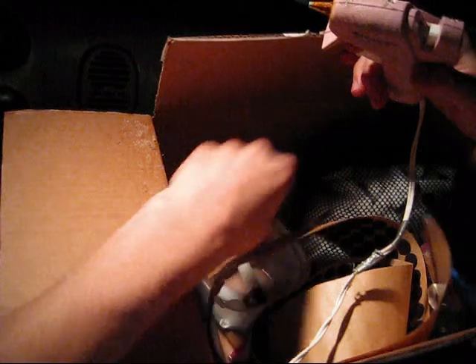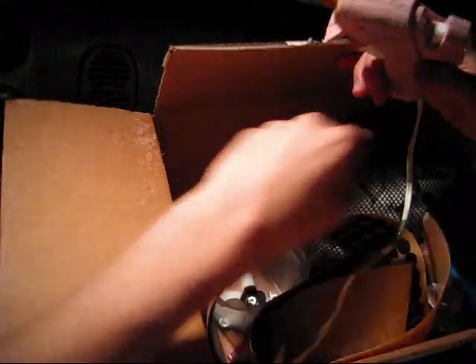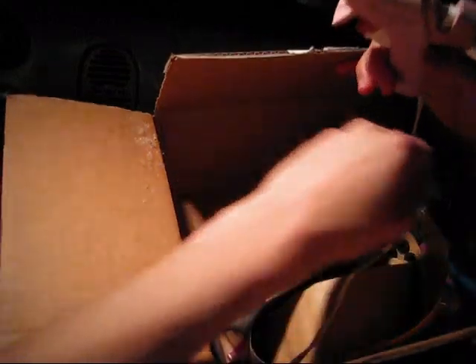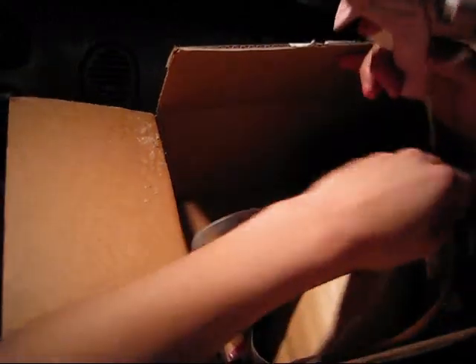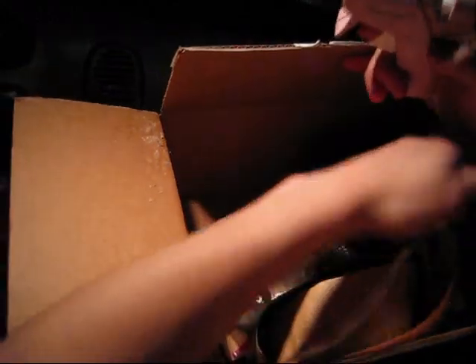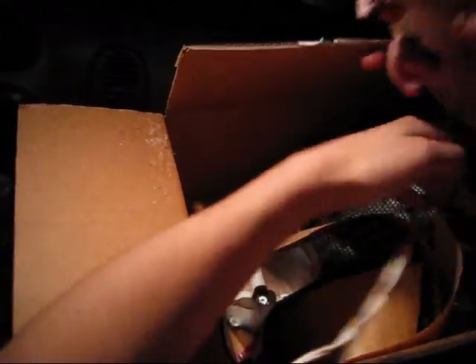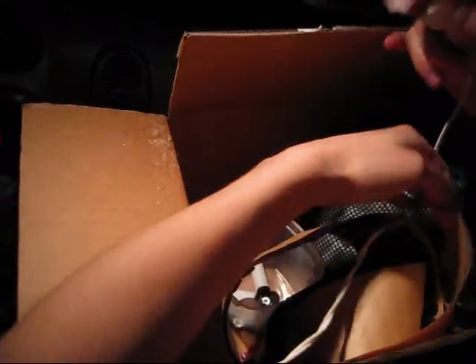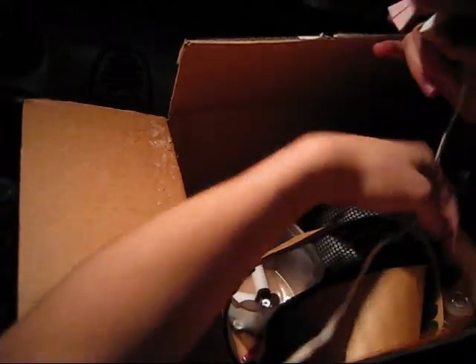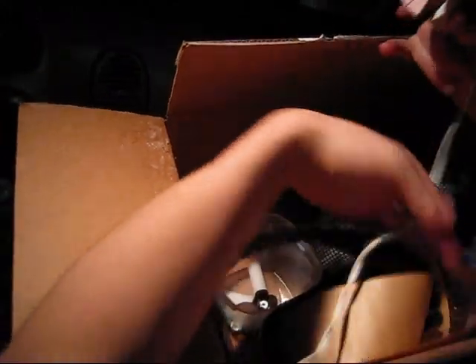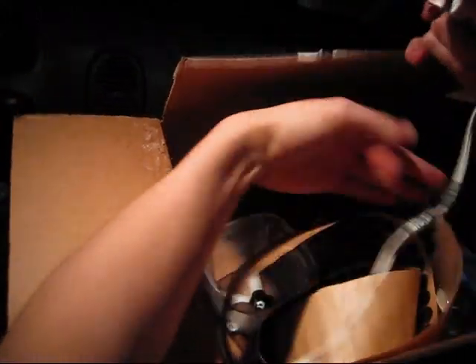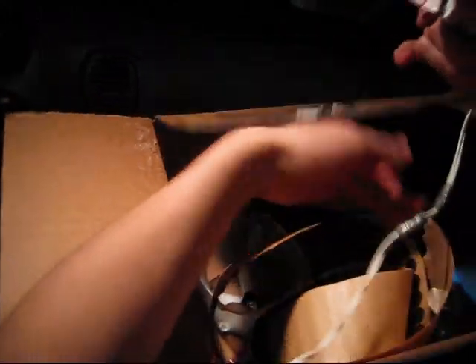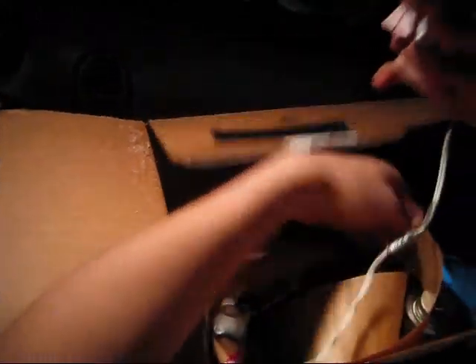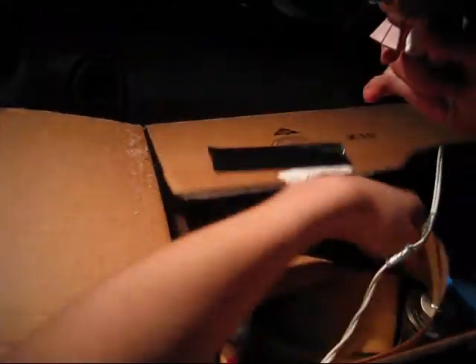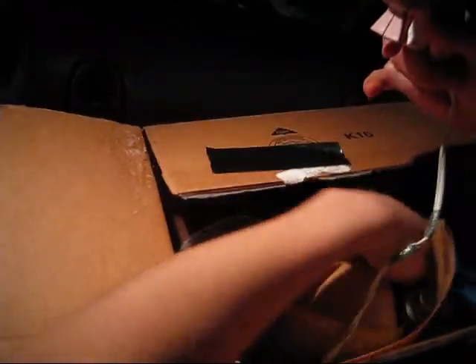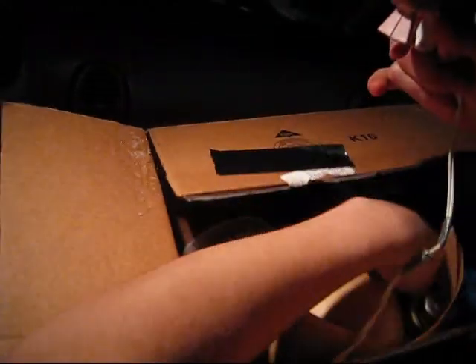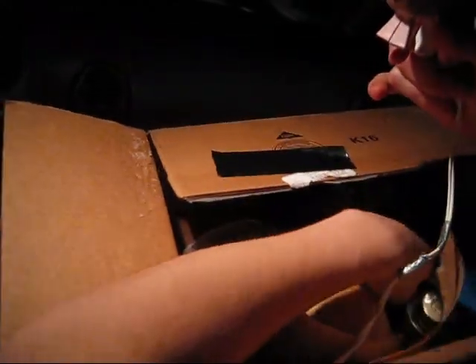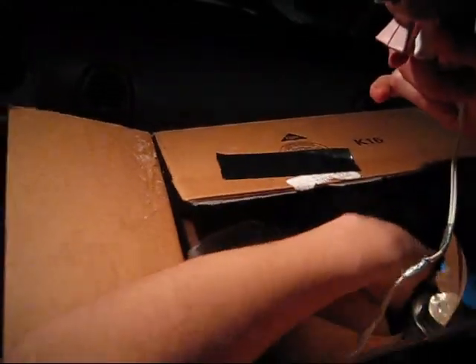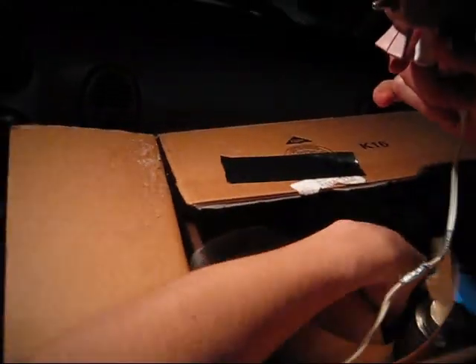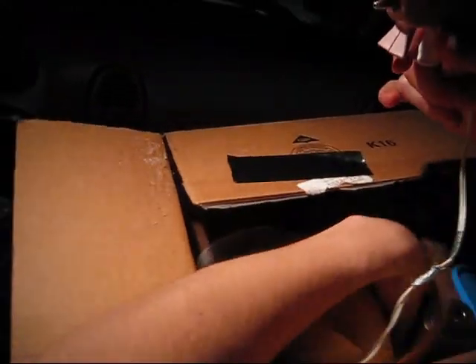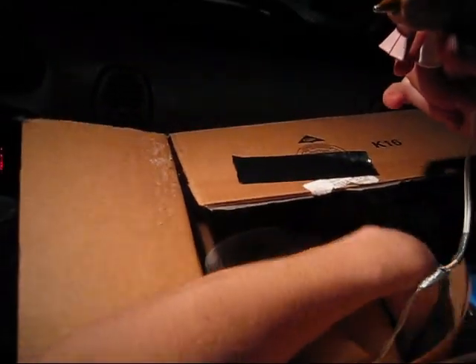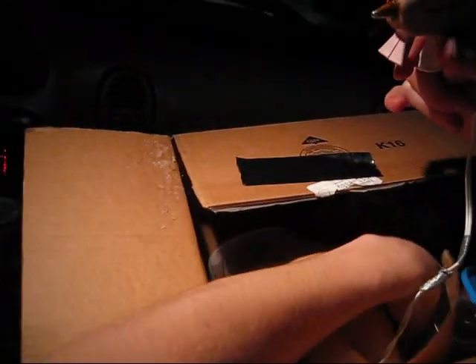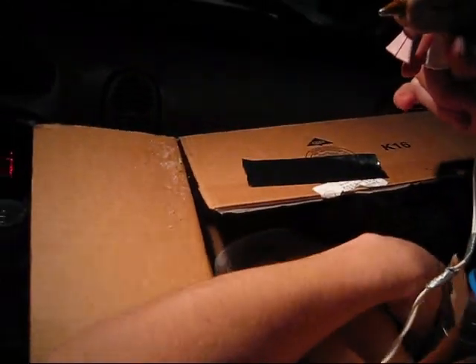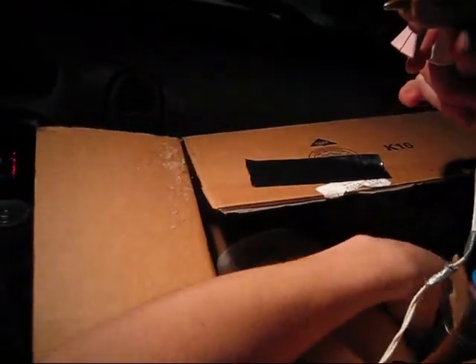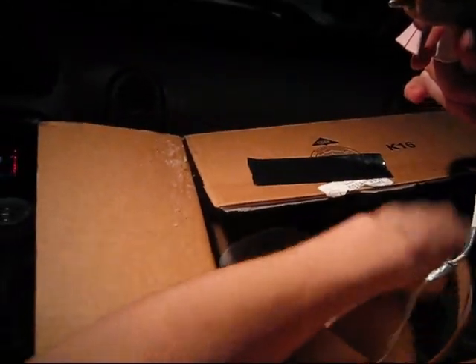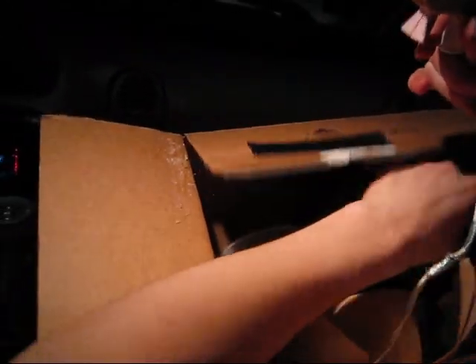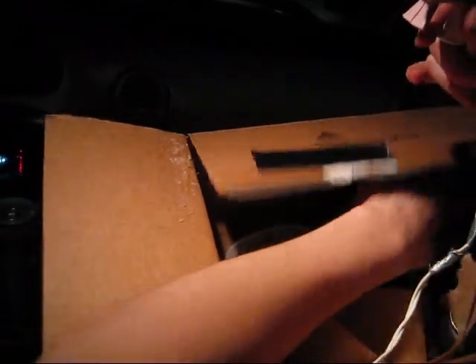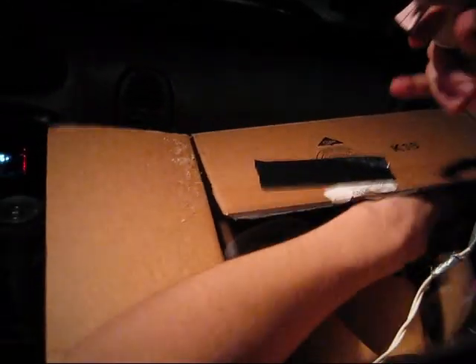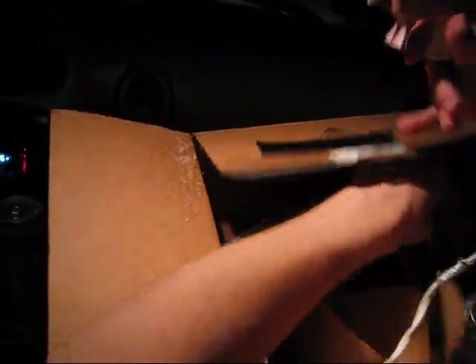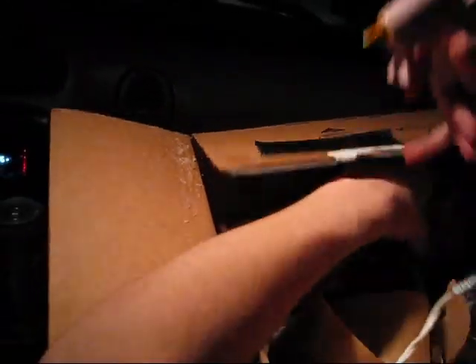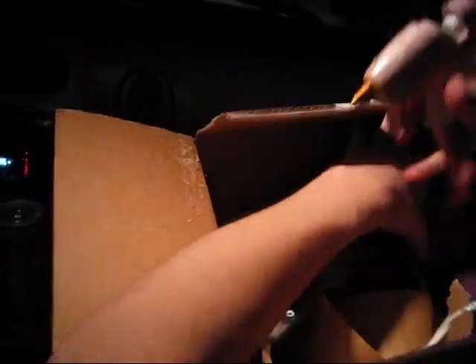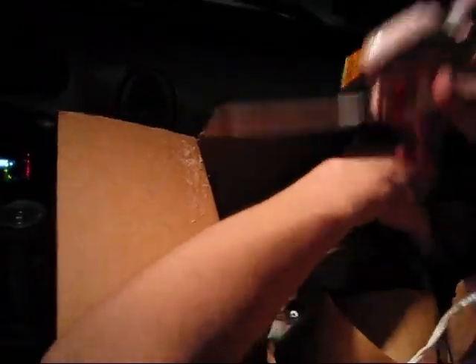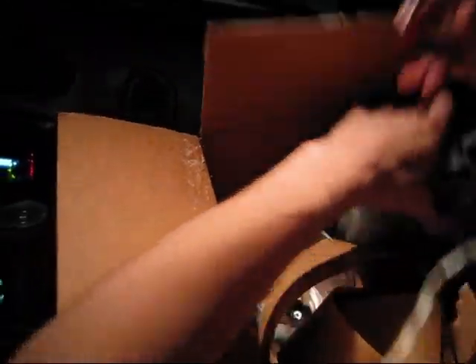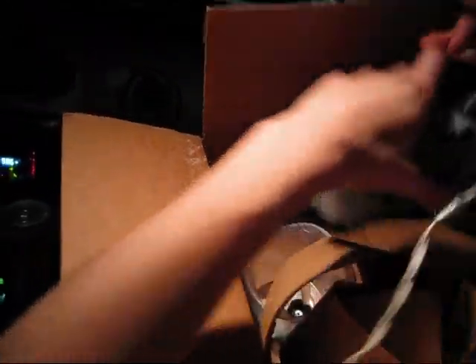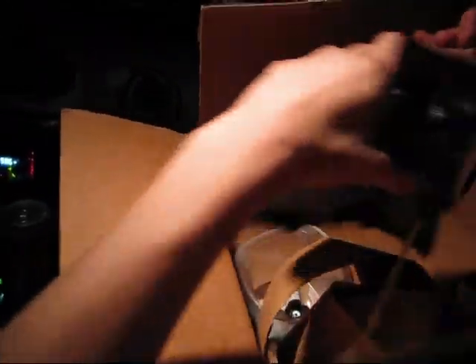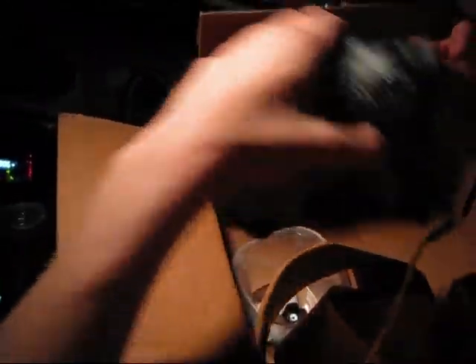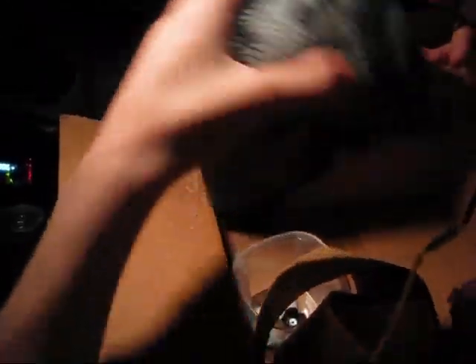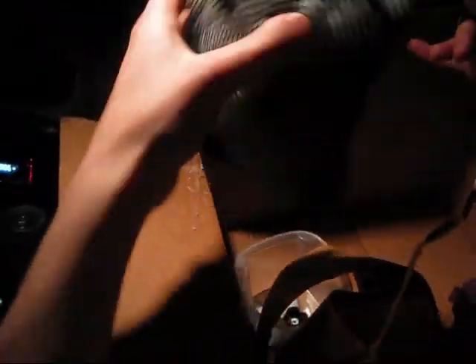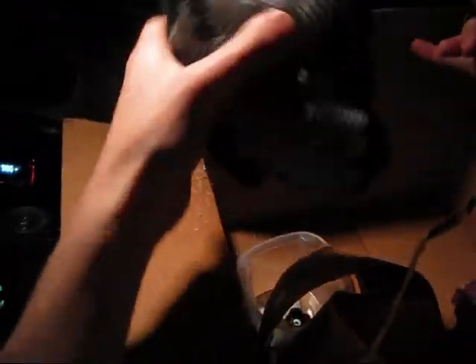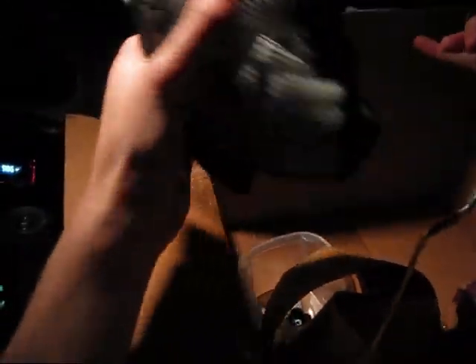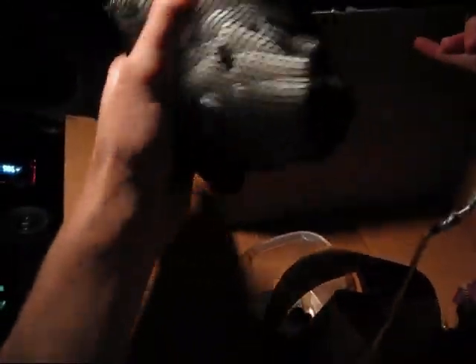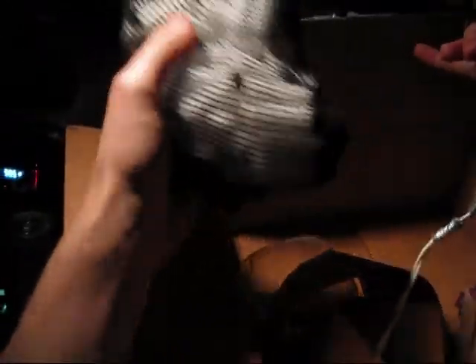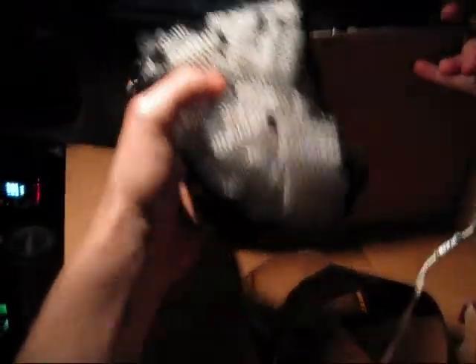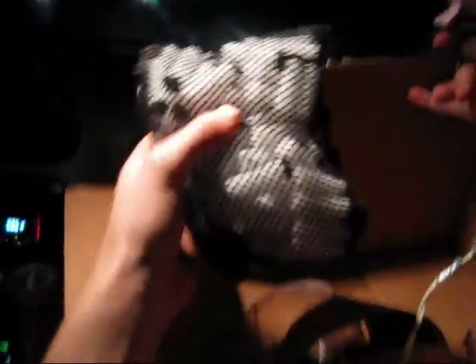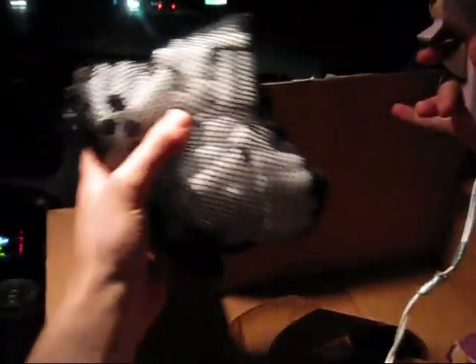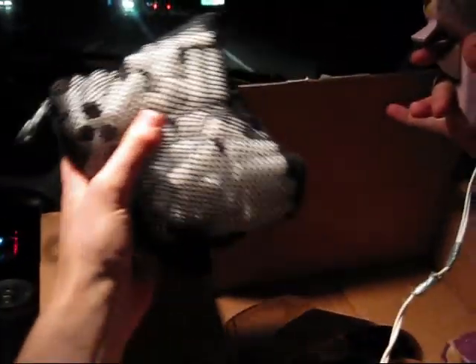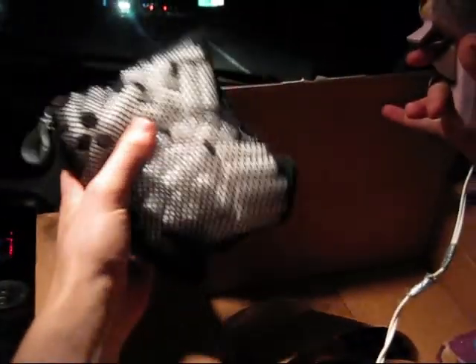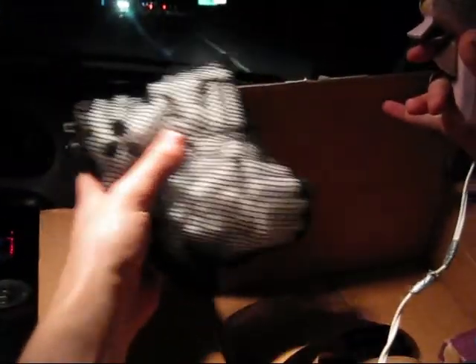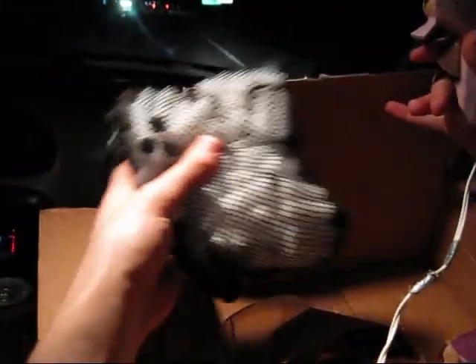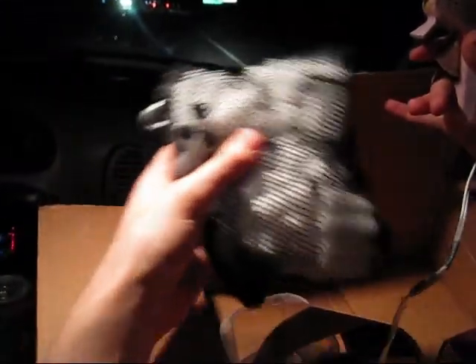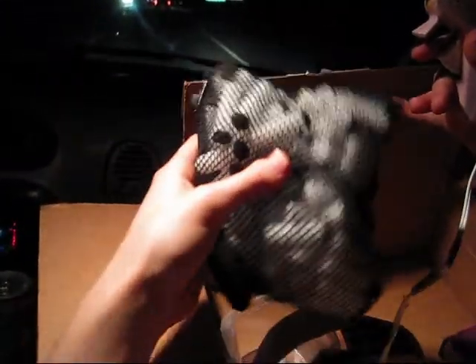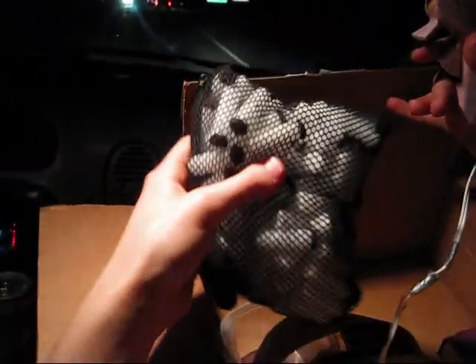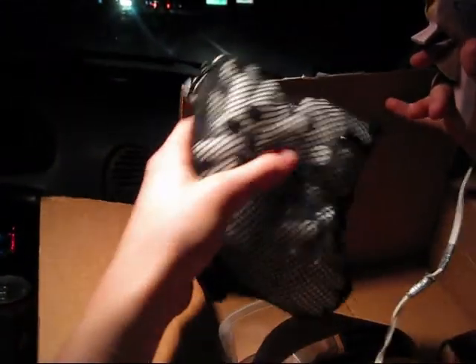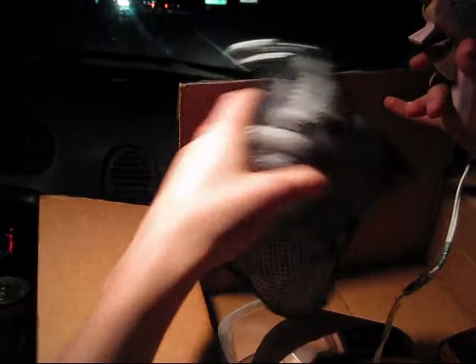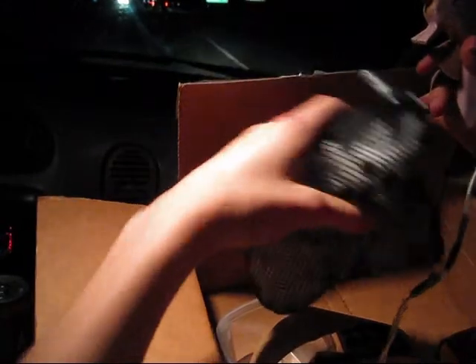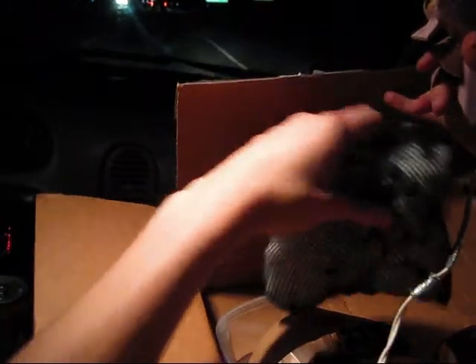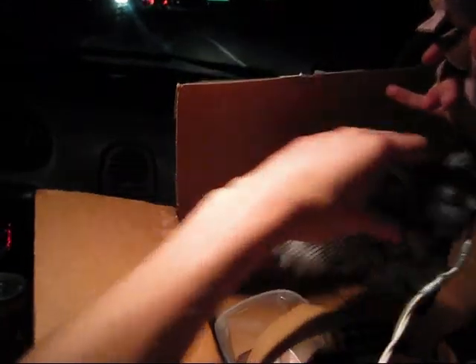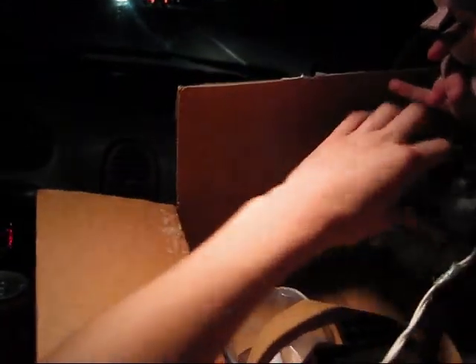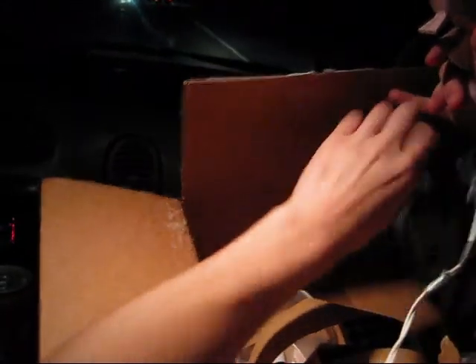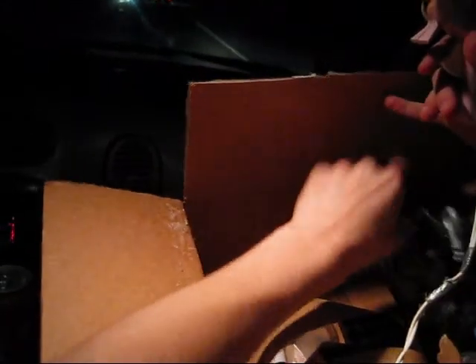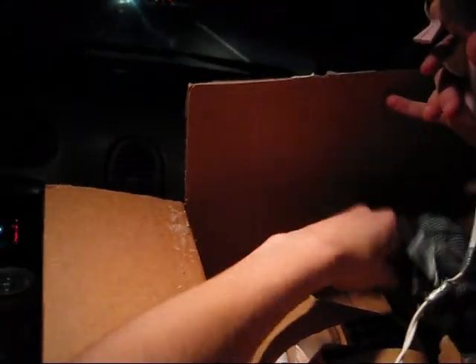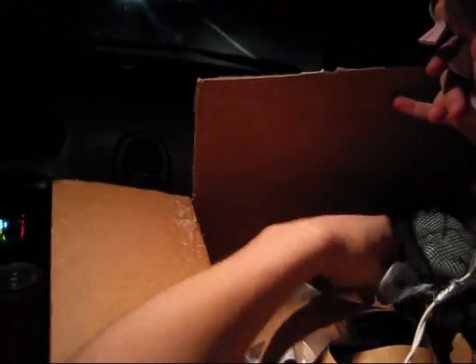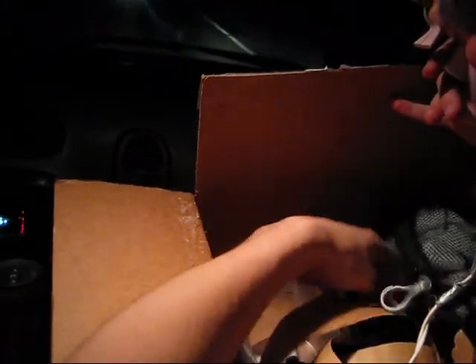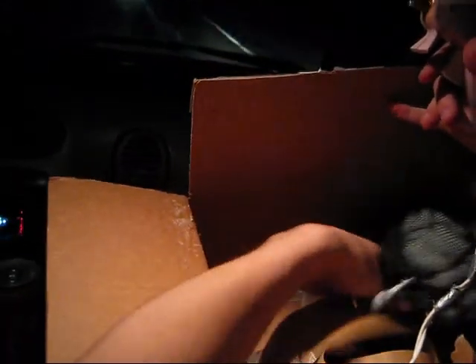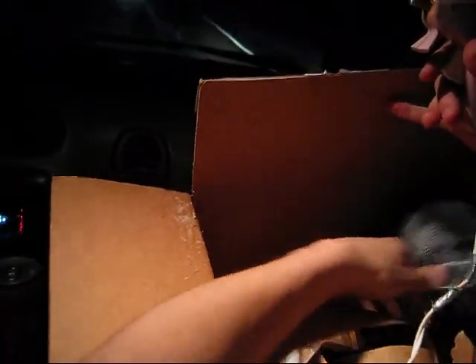I'm making some darts, and I actually made all of these here in the car just tonight.